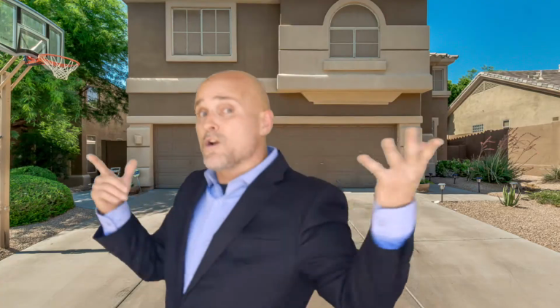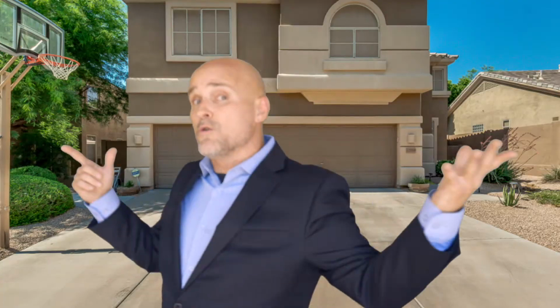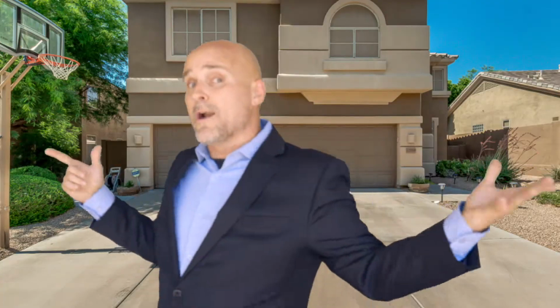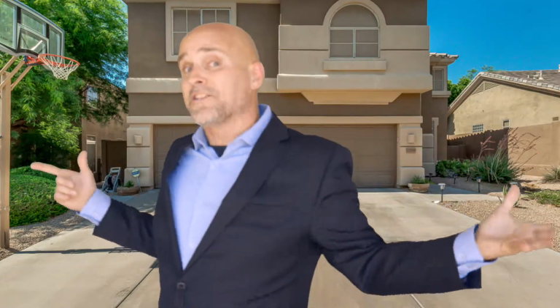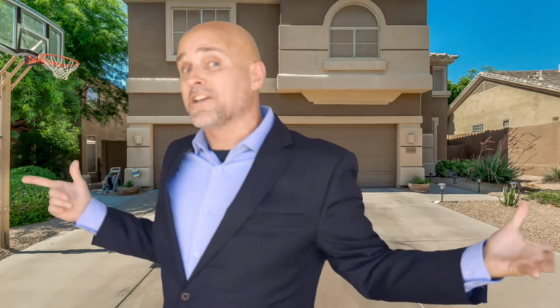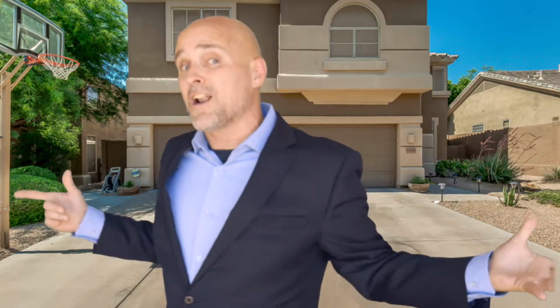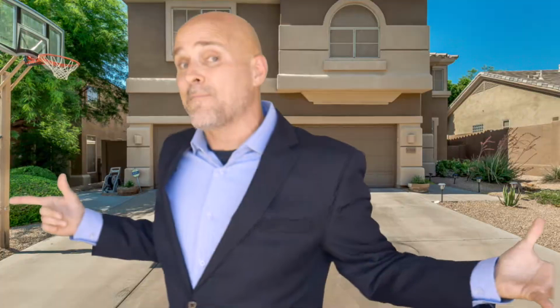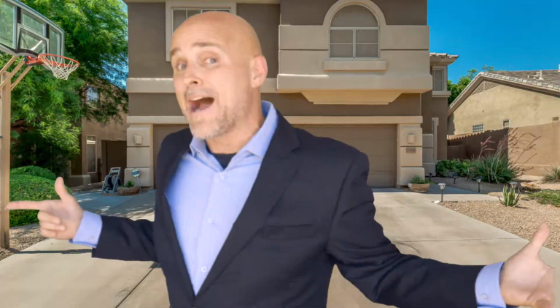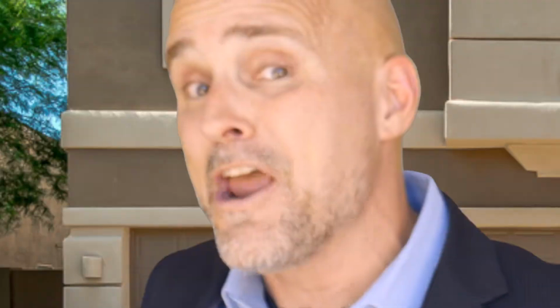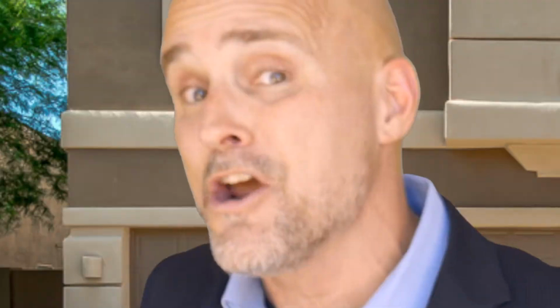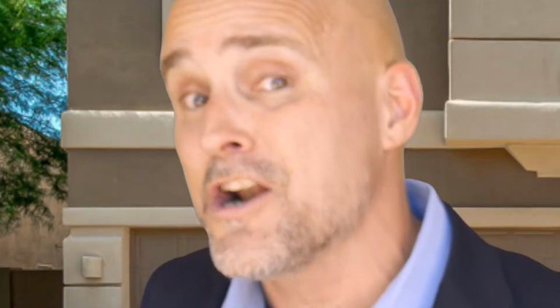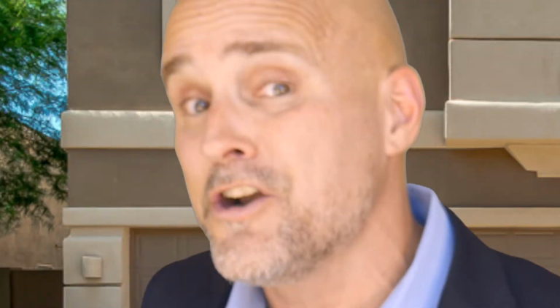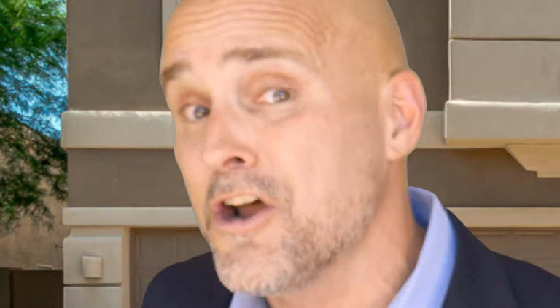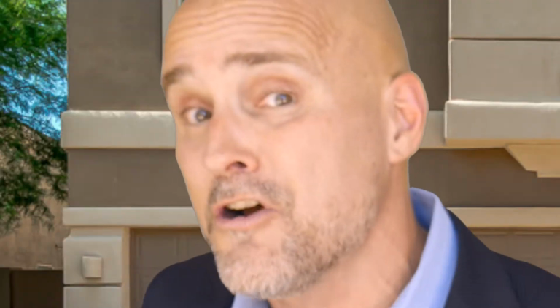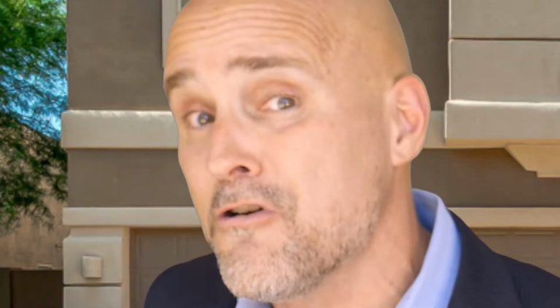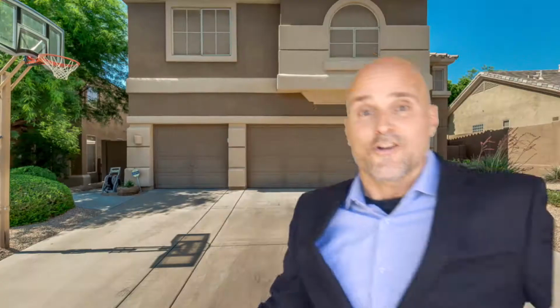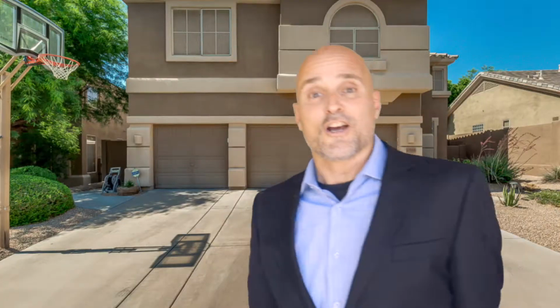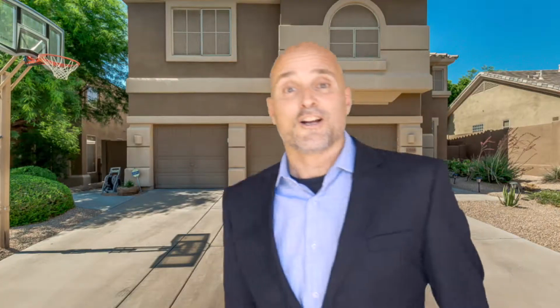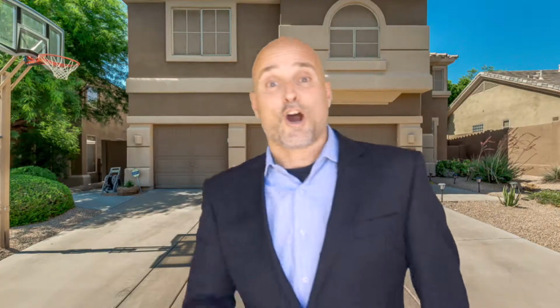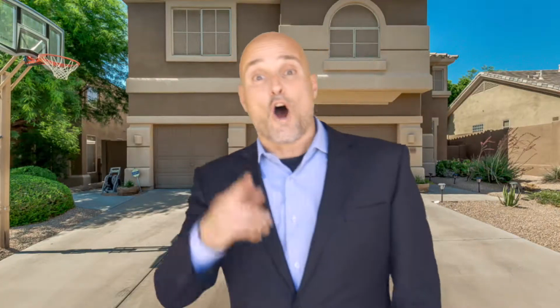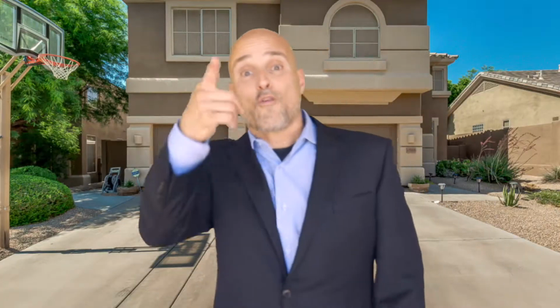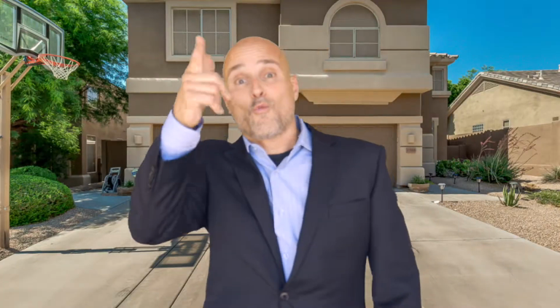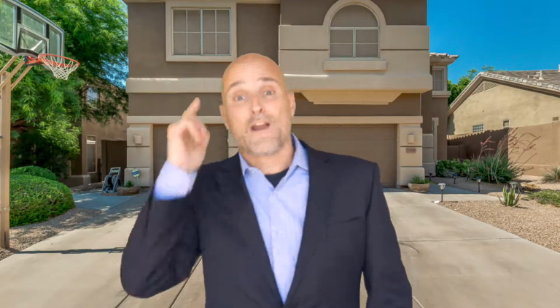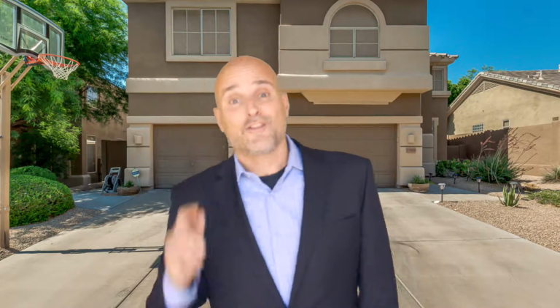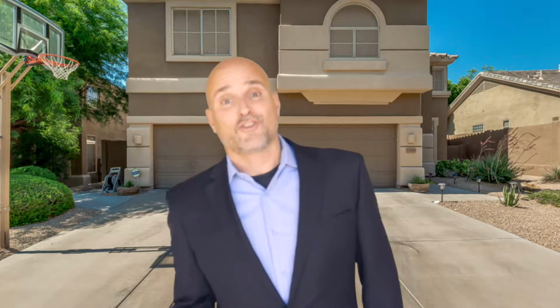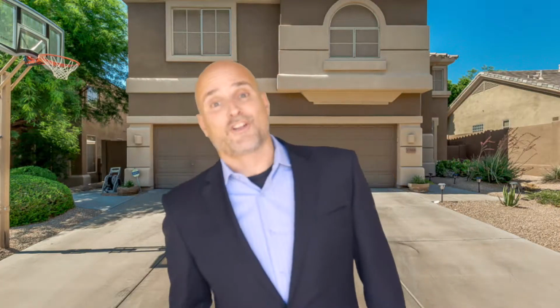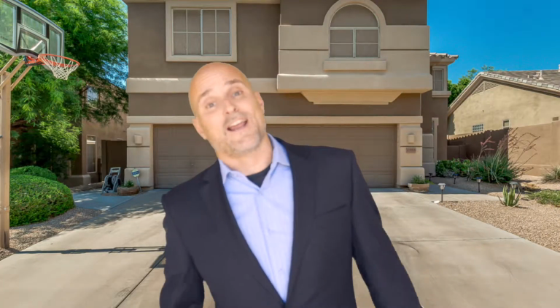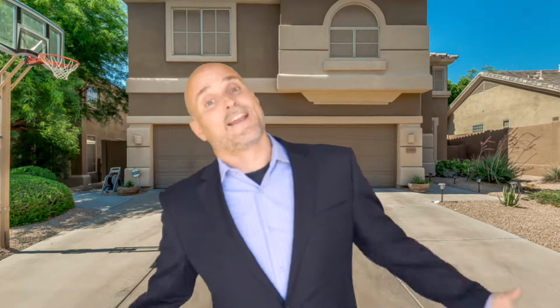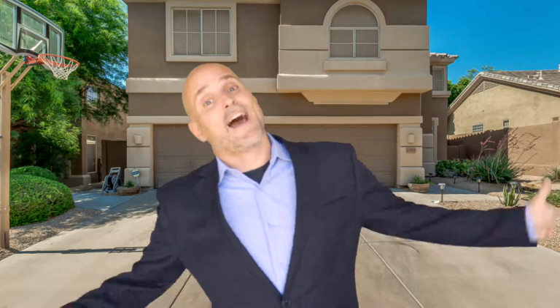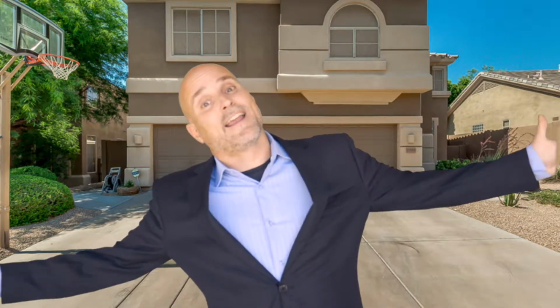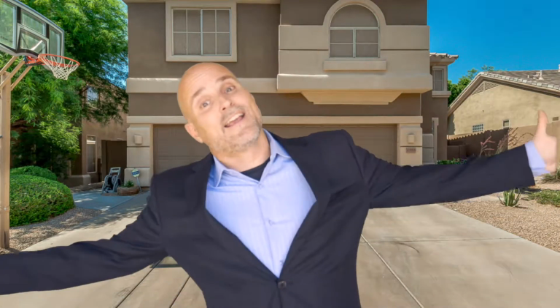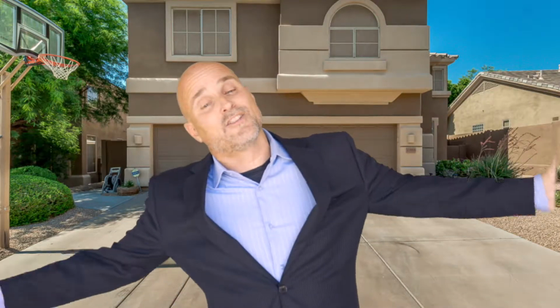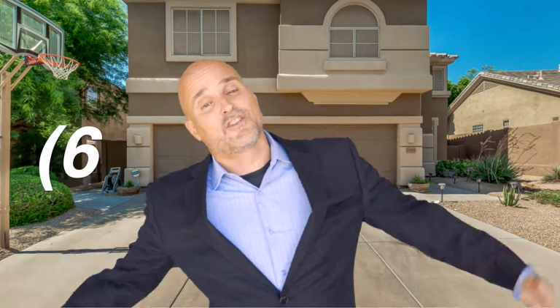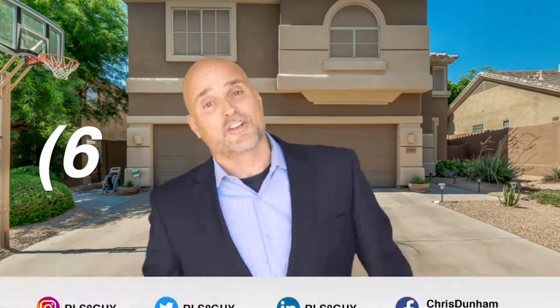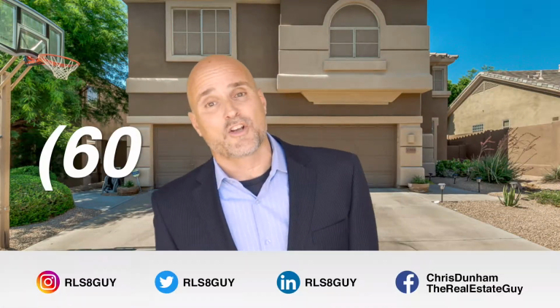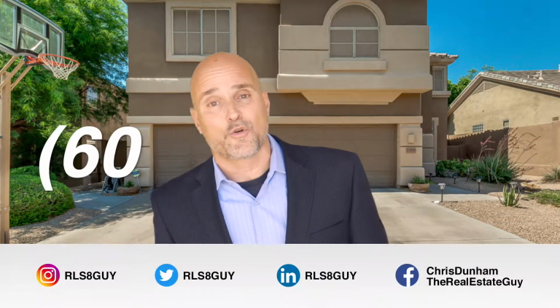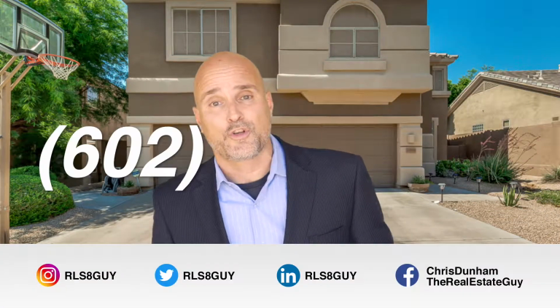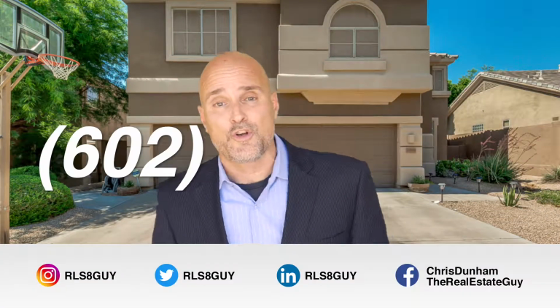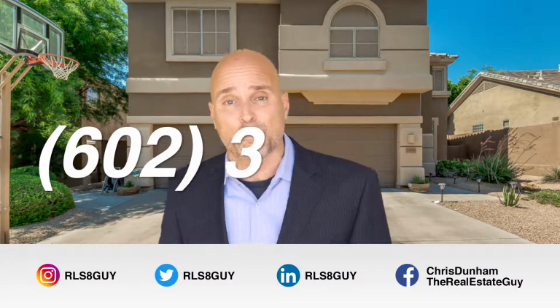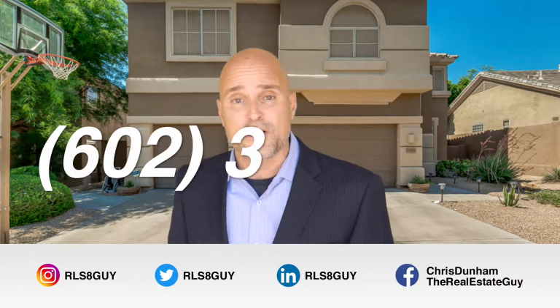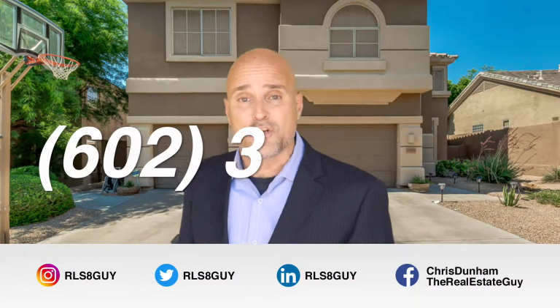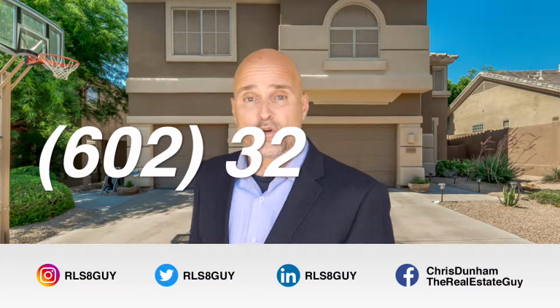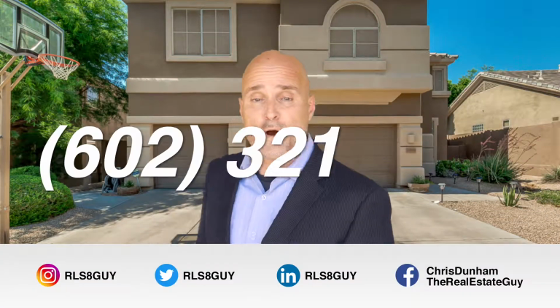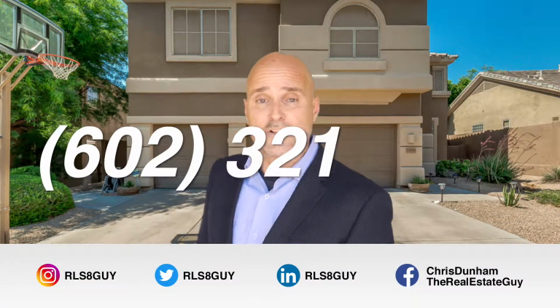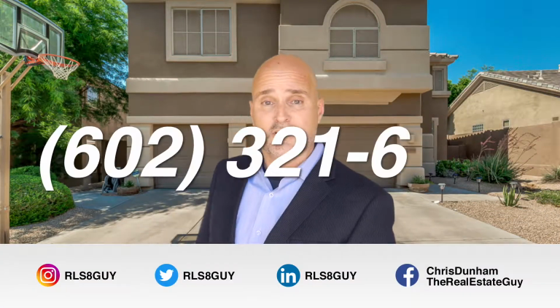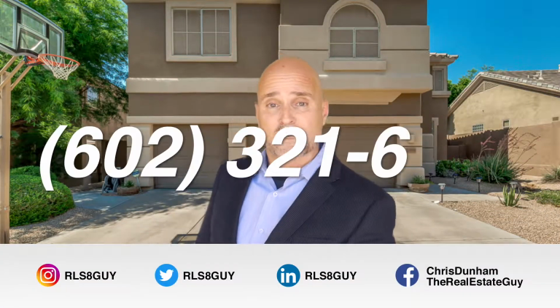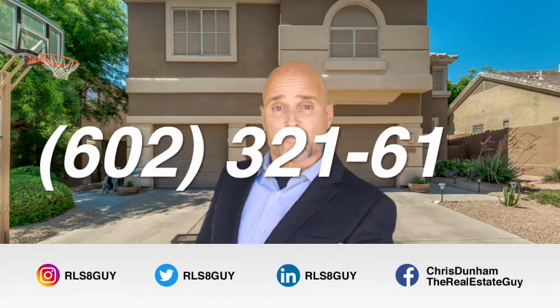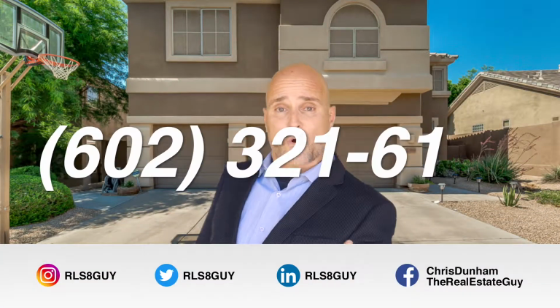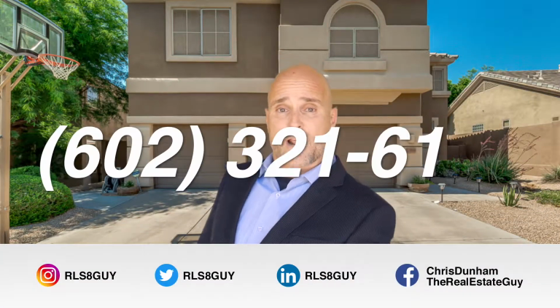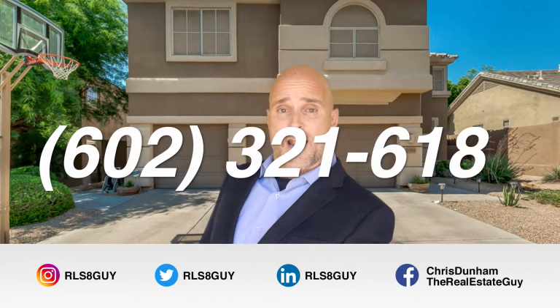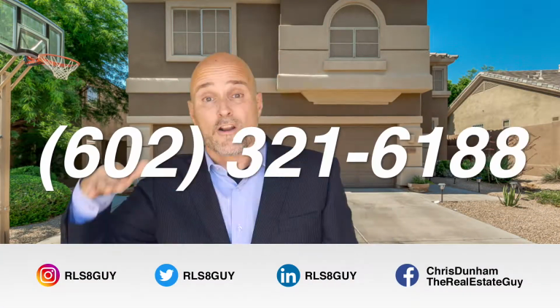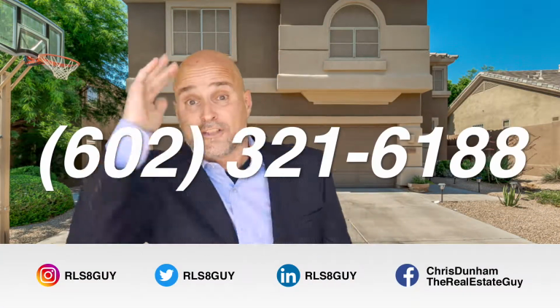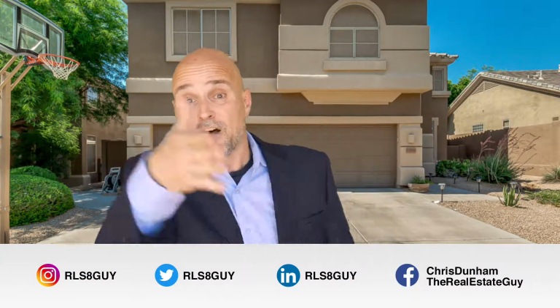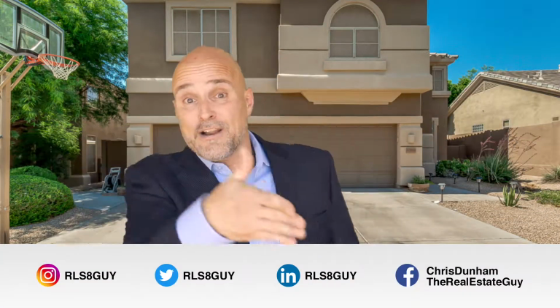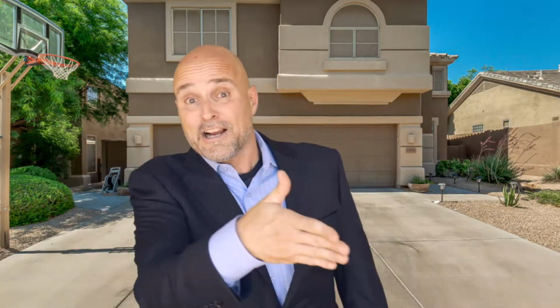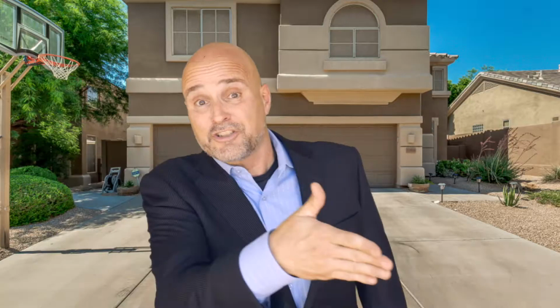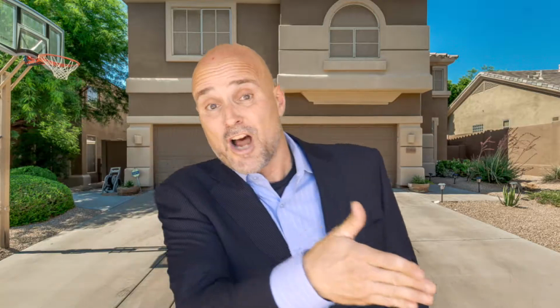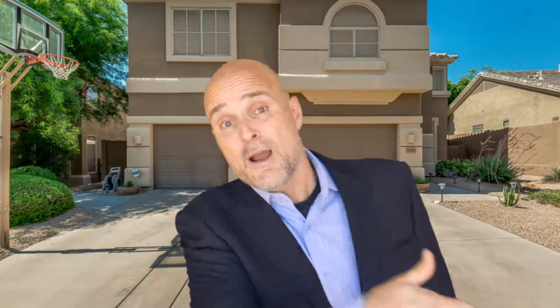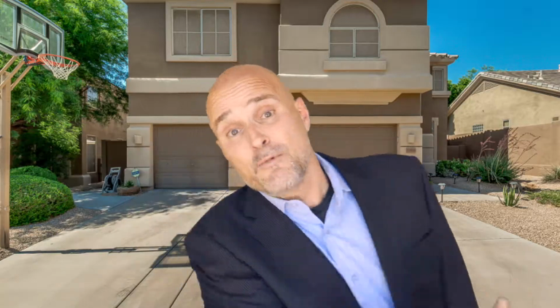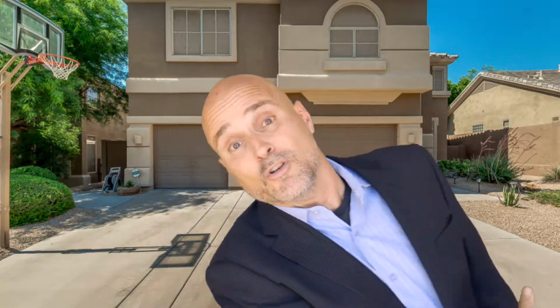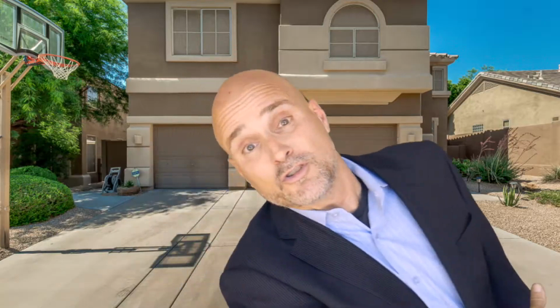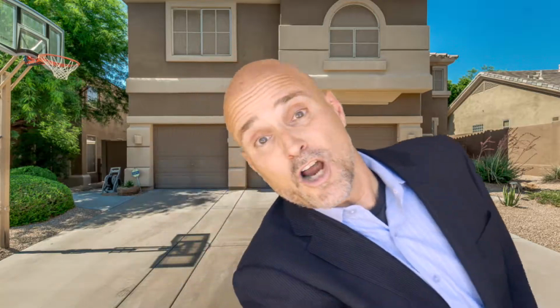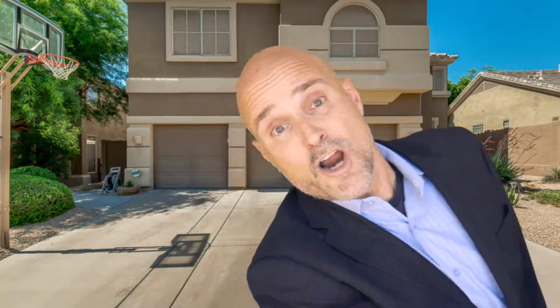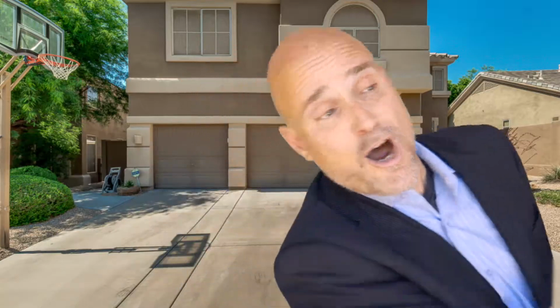When you're ready to sell it, what you gonna do? You're gonna call the Real Estate Guy again — 602-321-6188. Till next time, see ya!